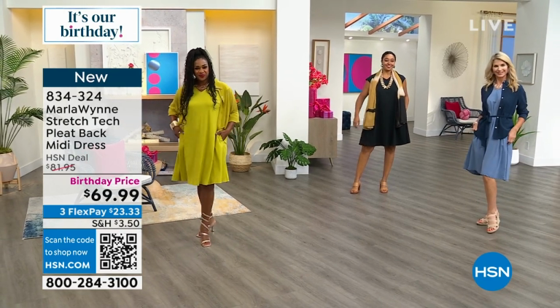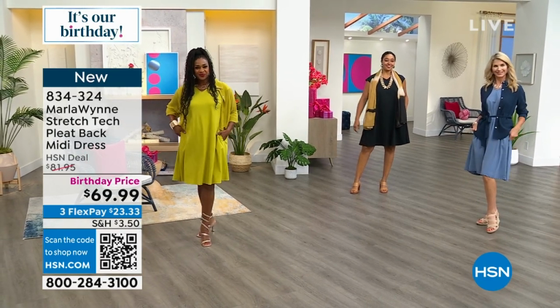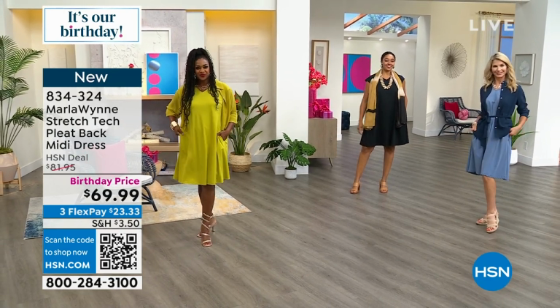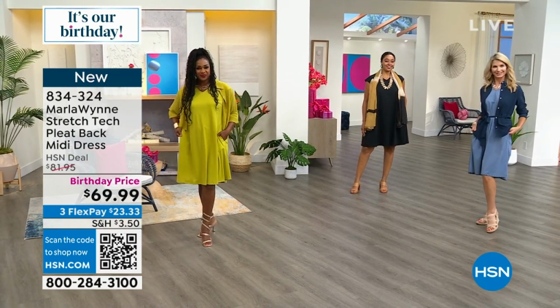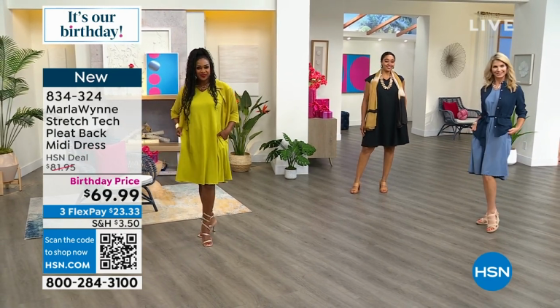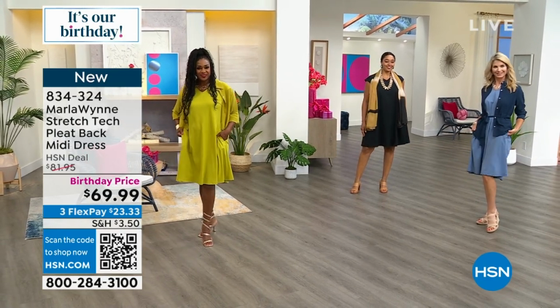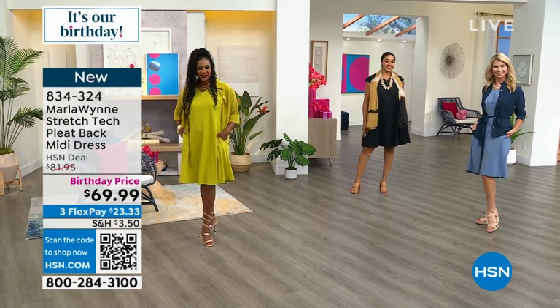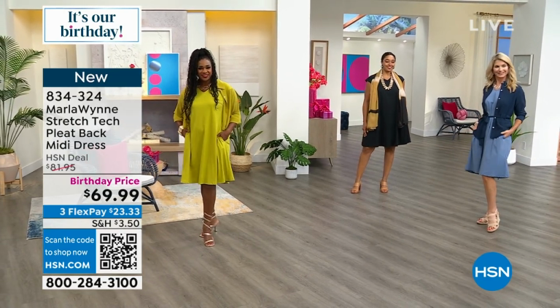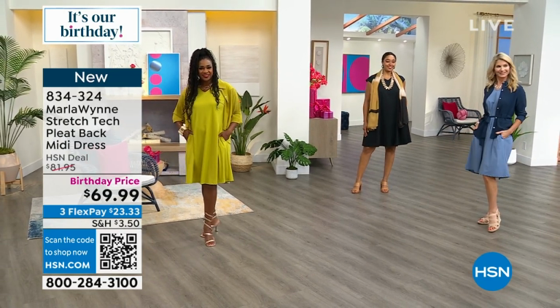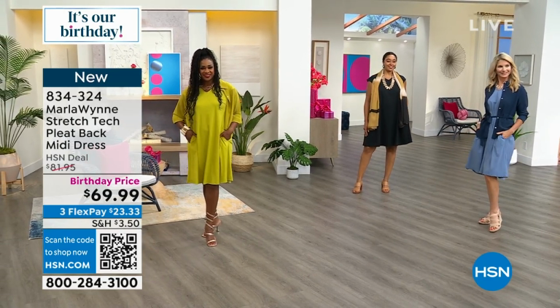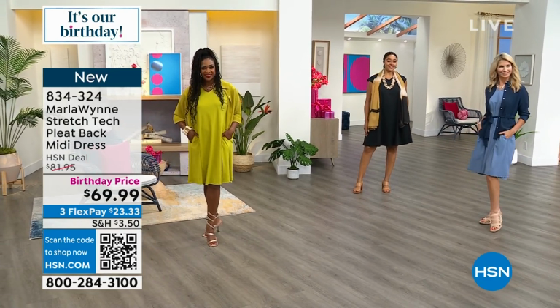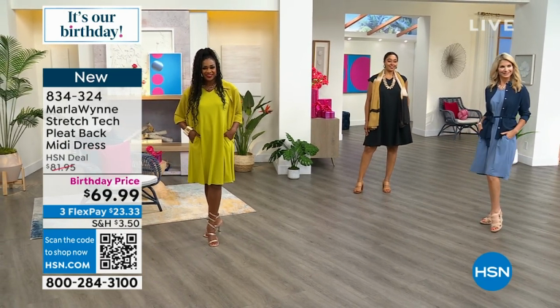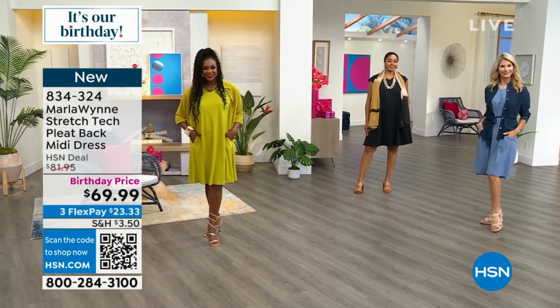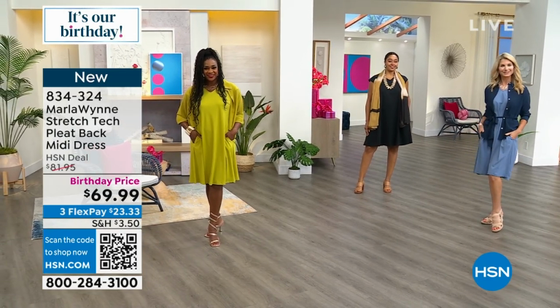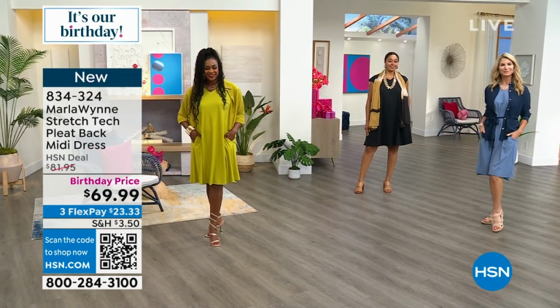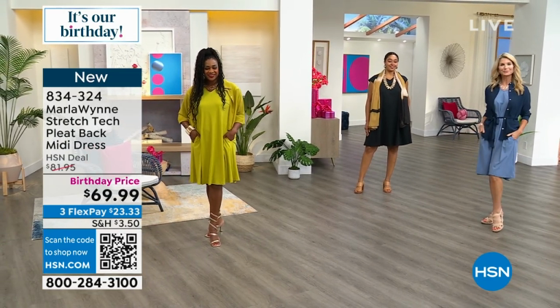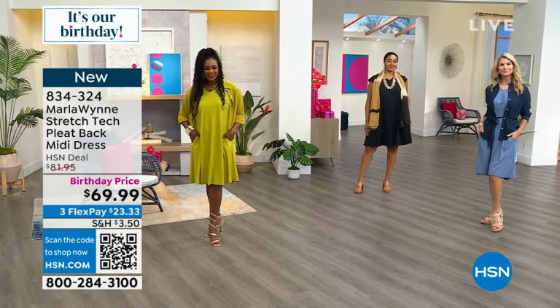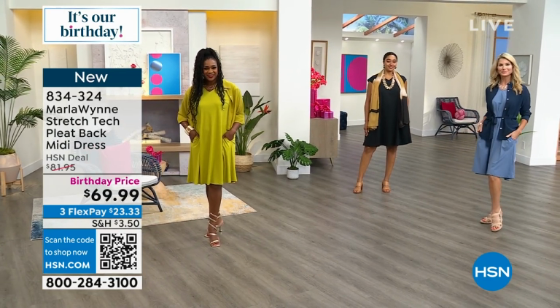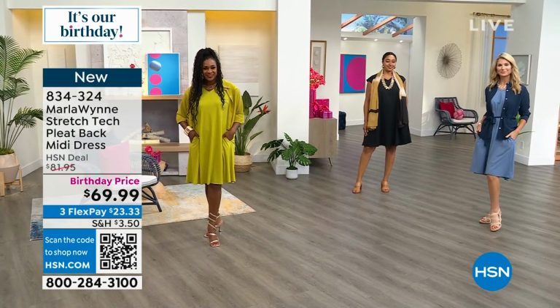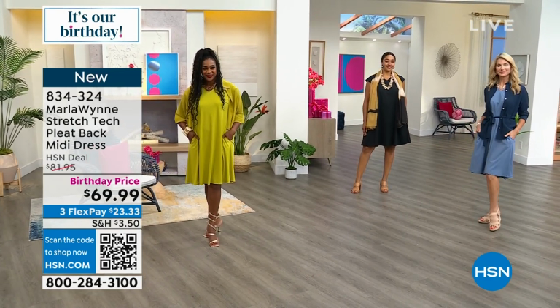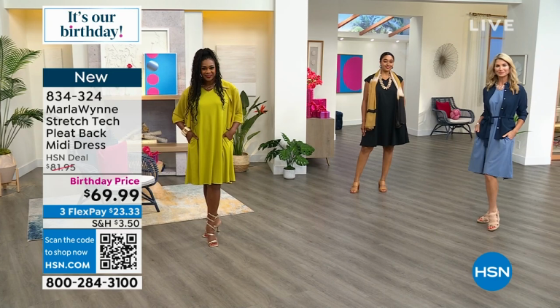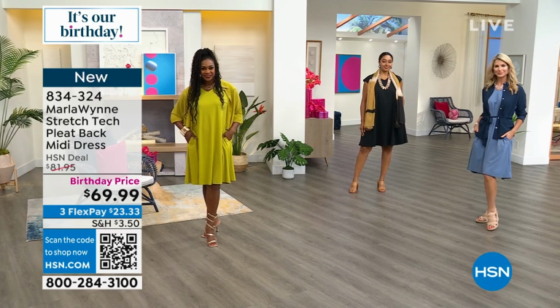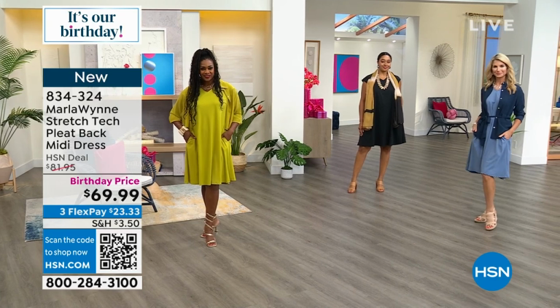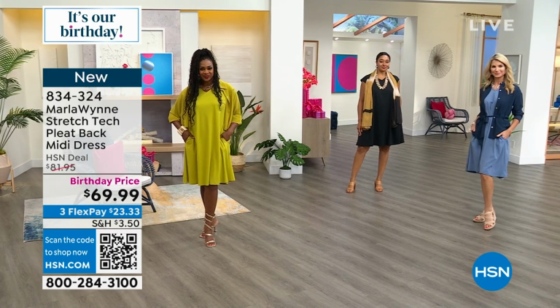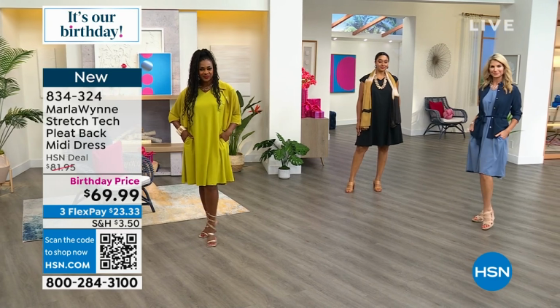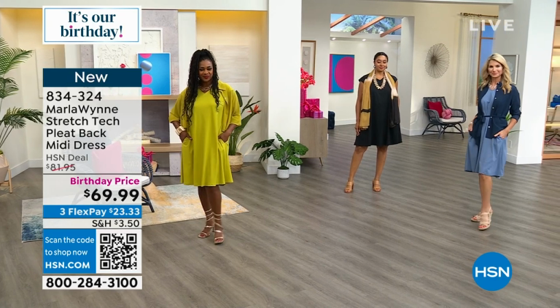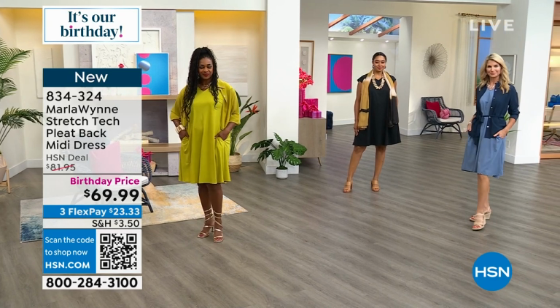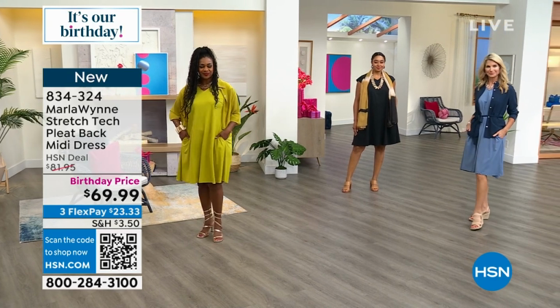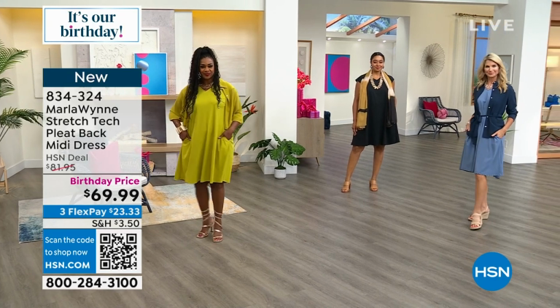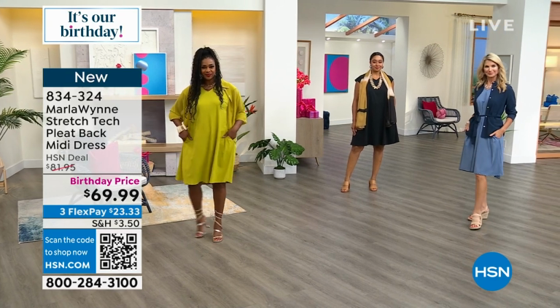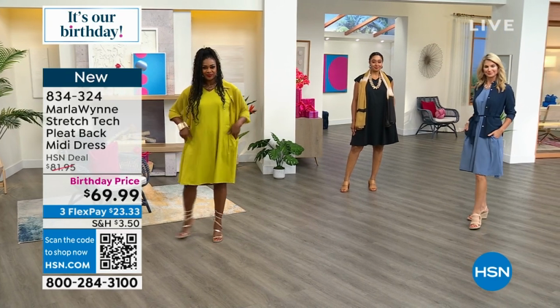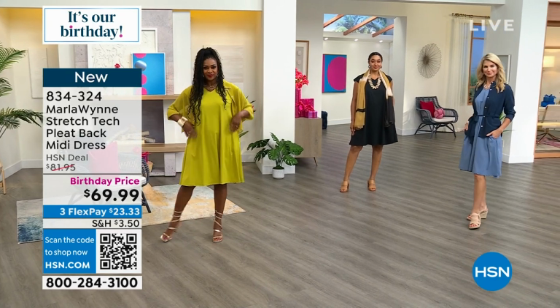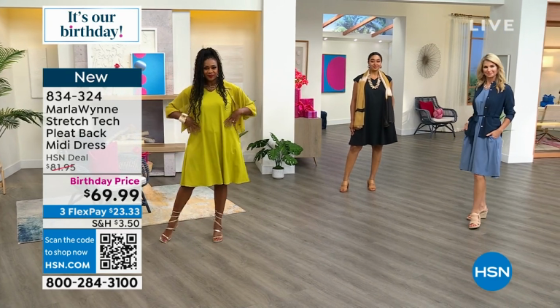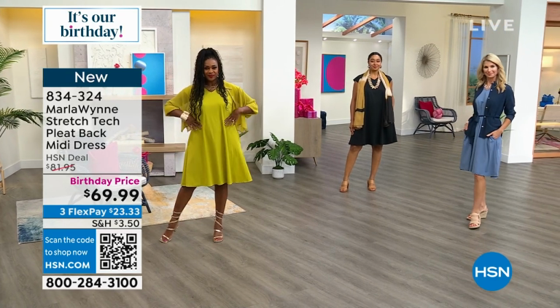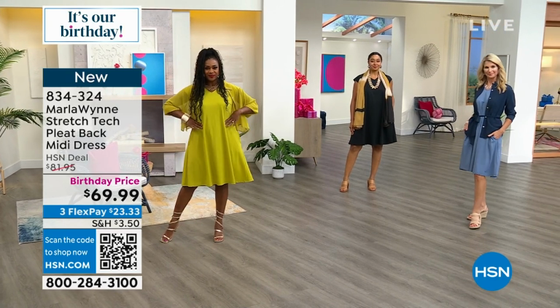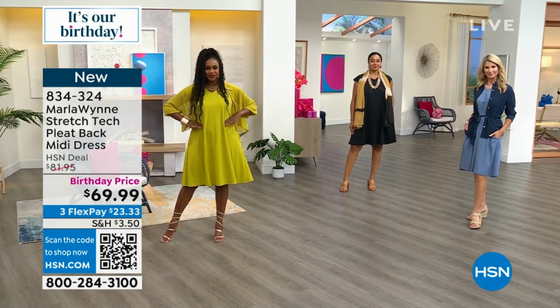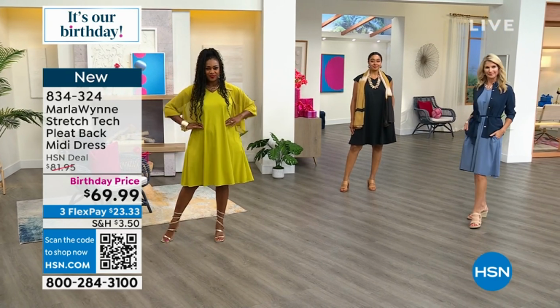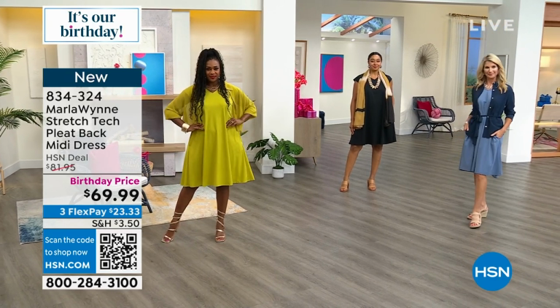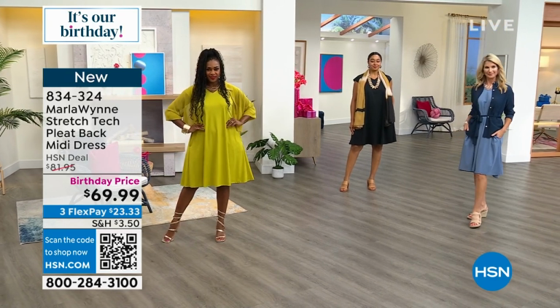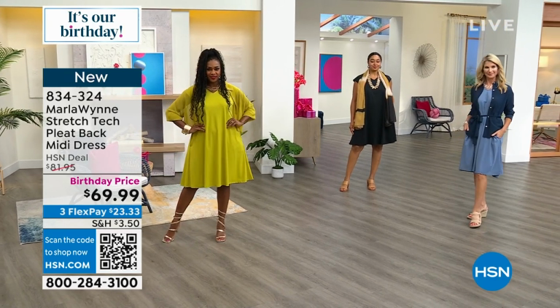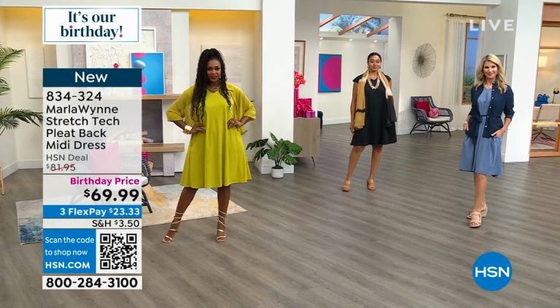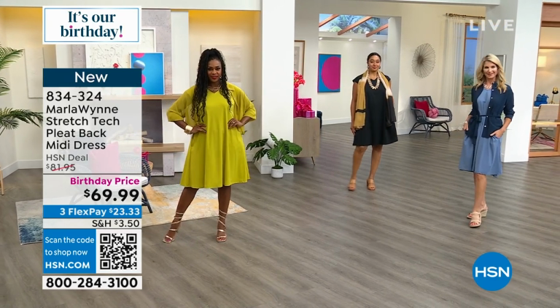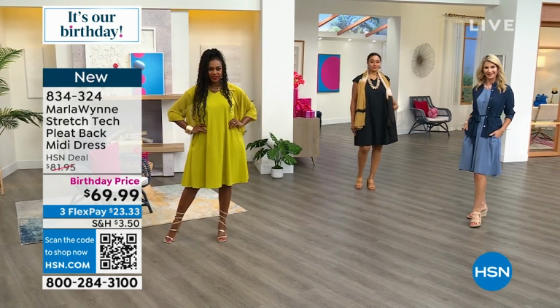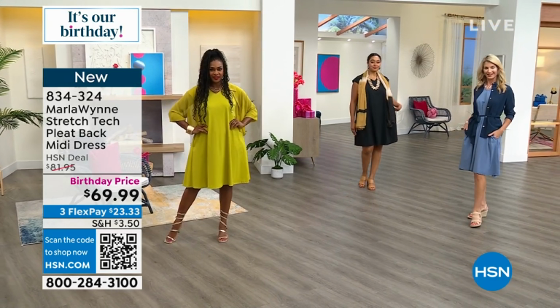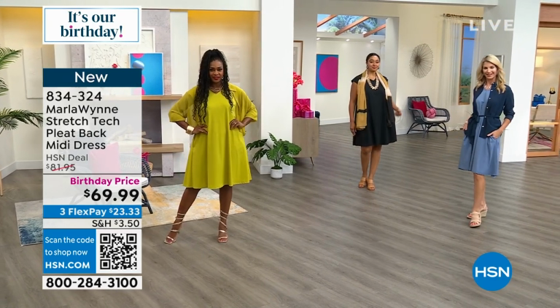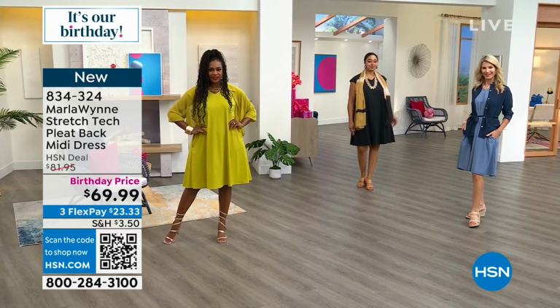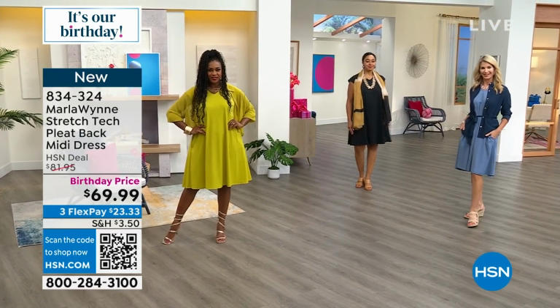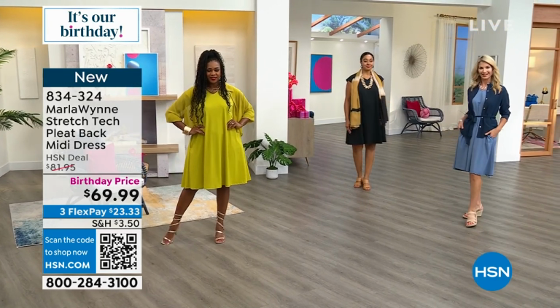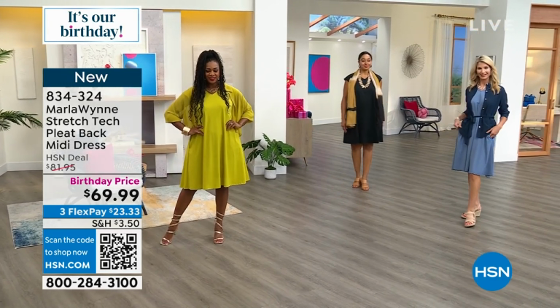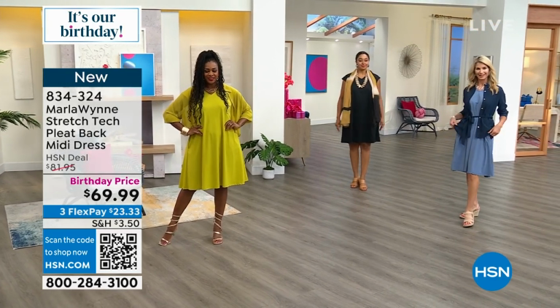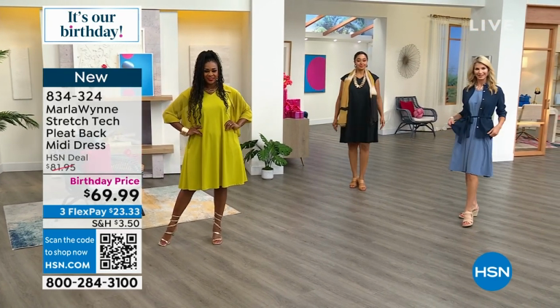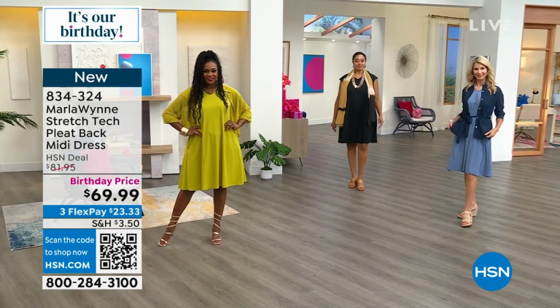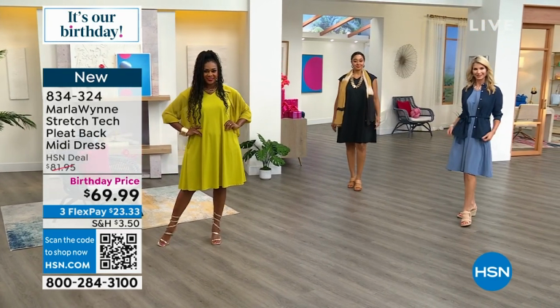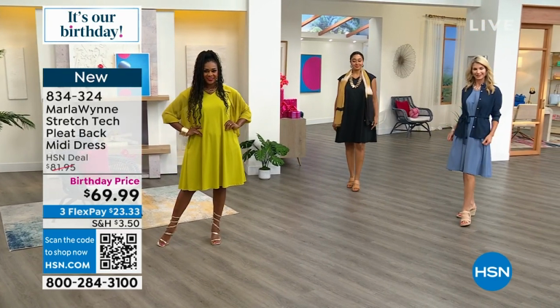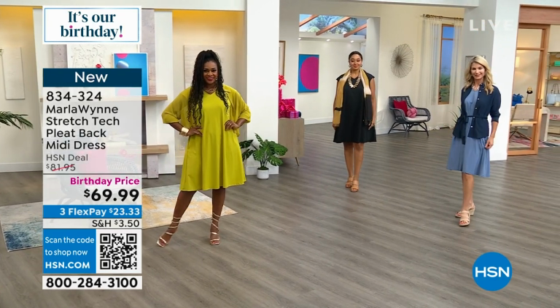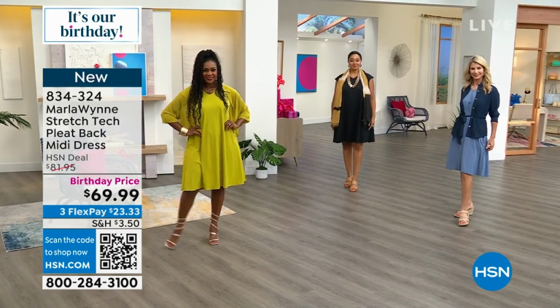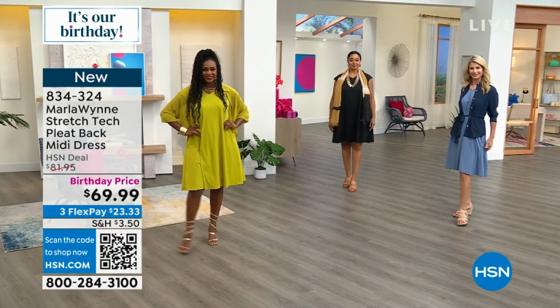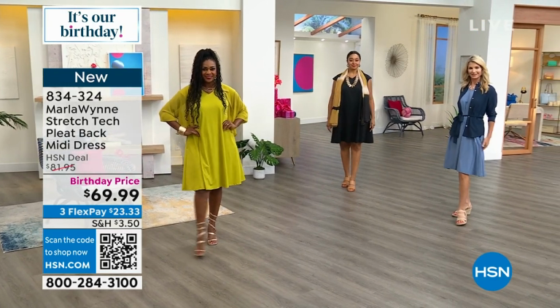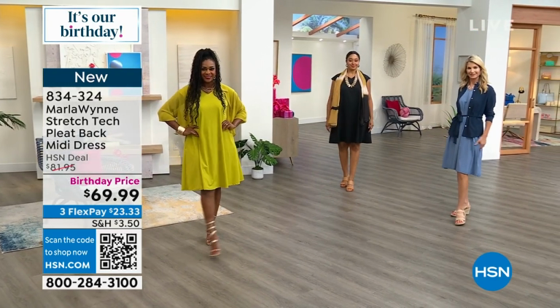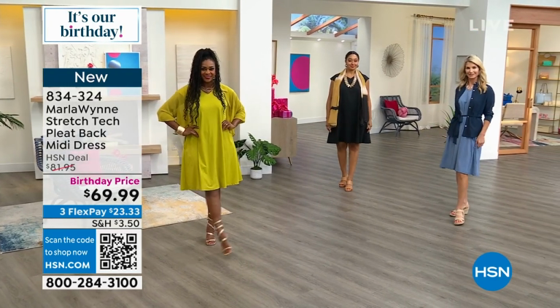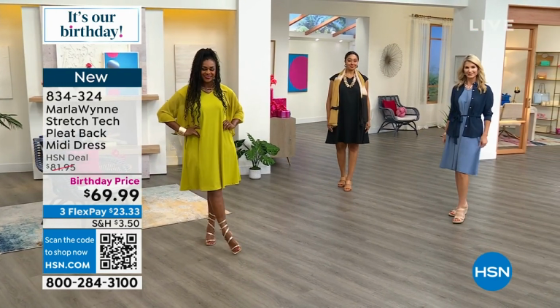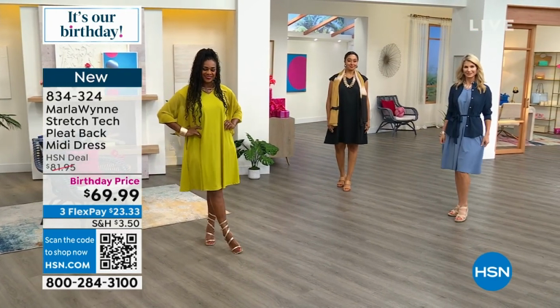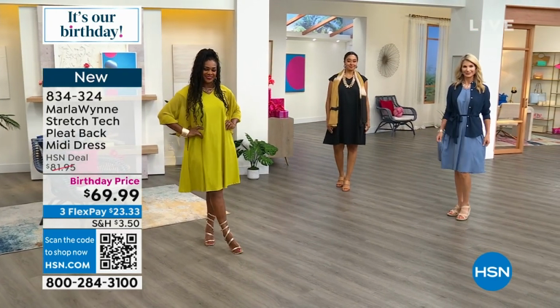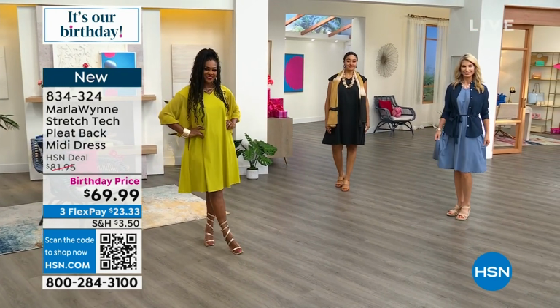Everybody has the same dress and they all look completely different because it's about how you style it. You've got the drapey twill jacket that one model is wearing — open and really cute.